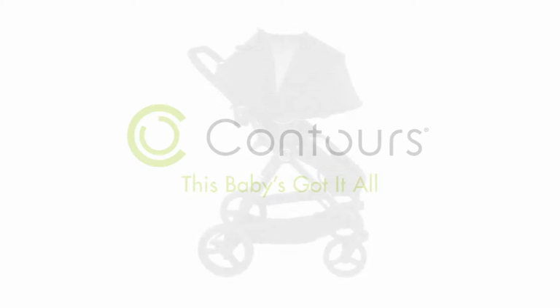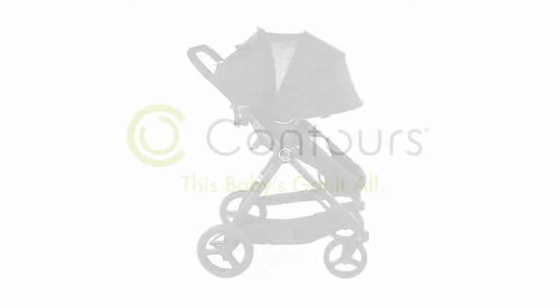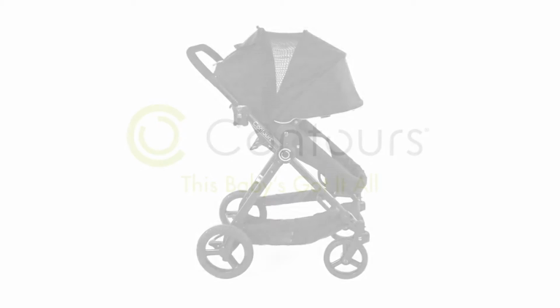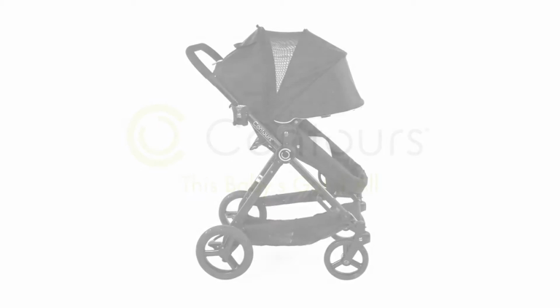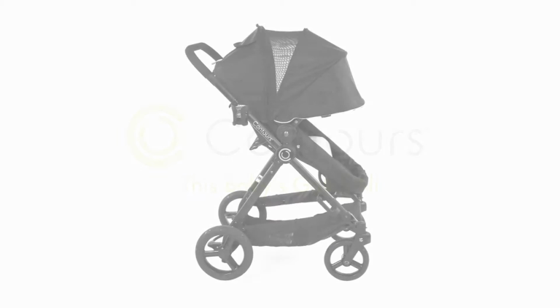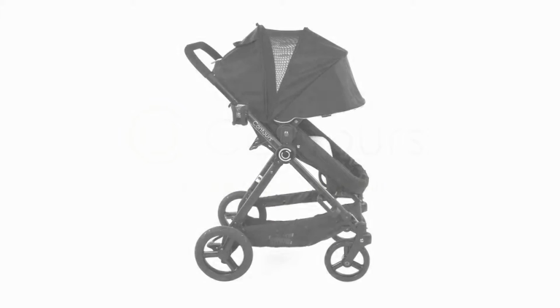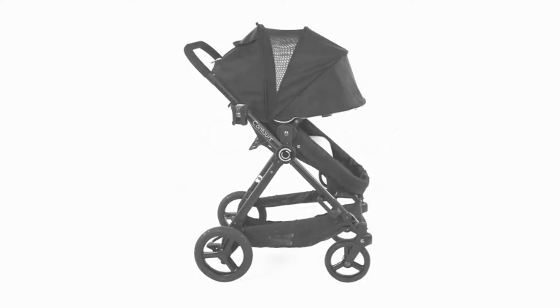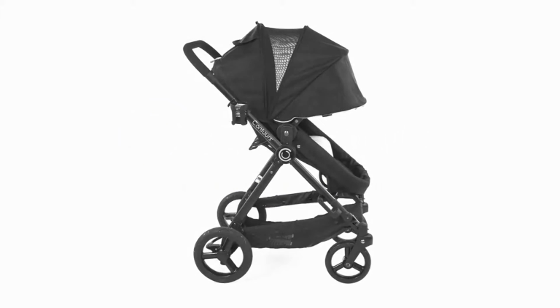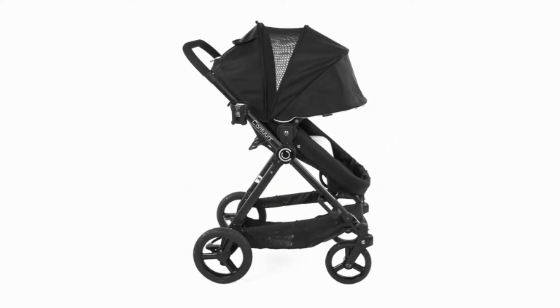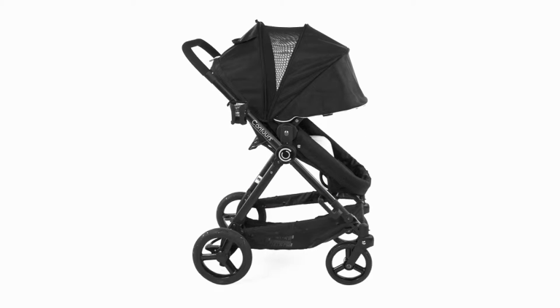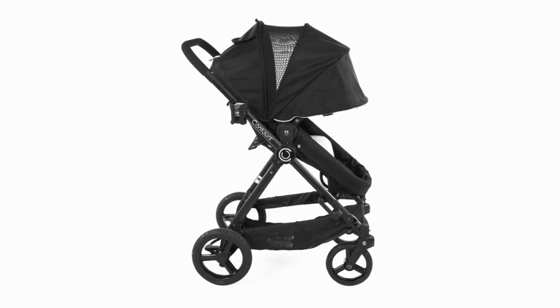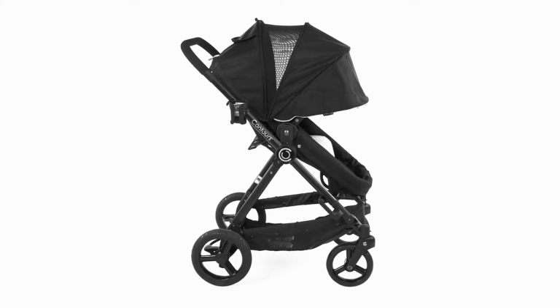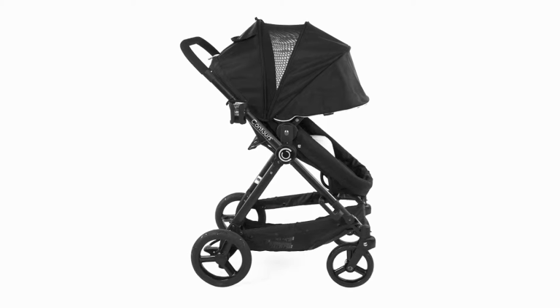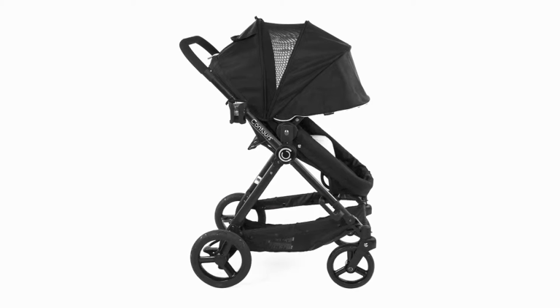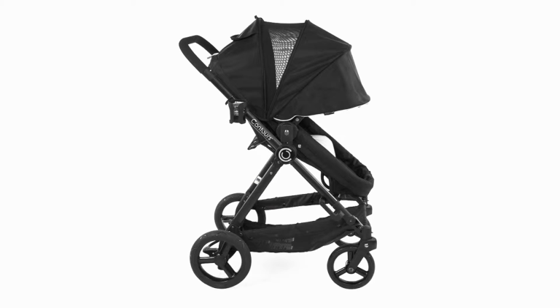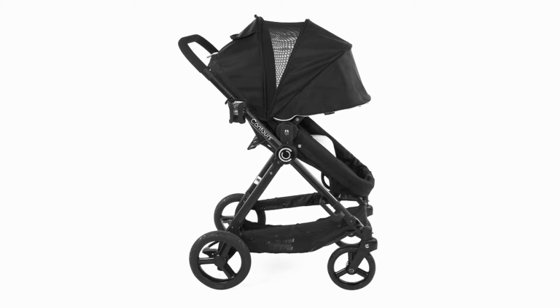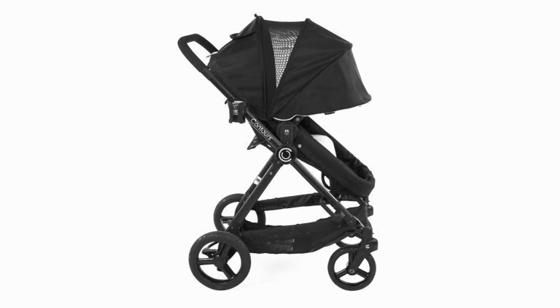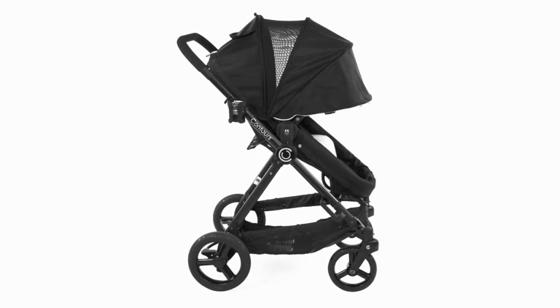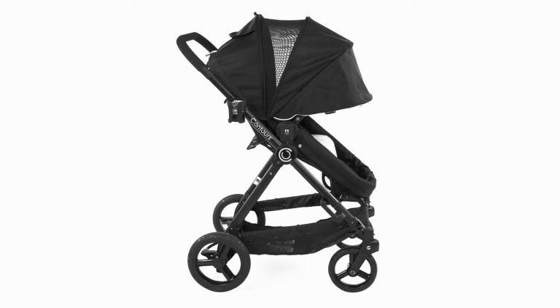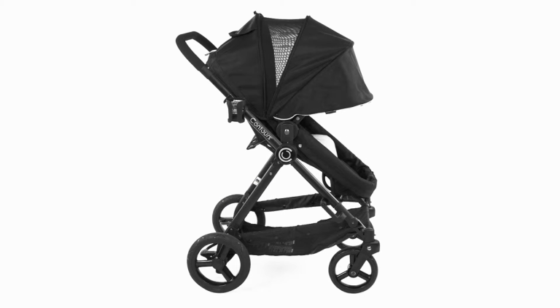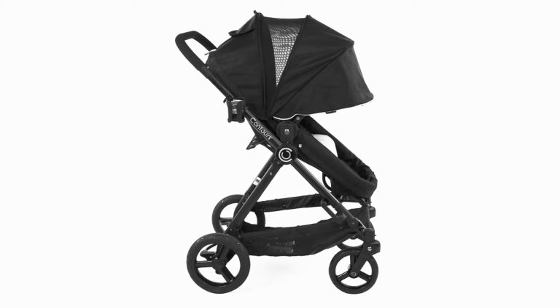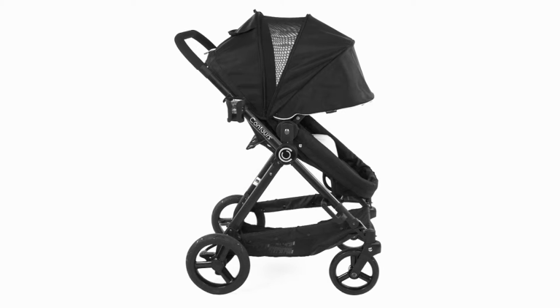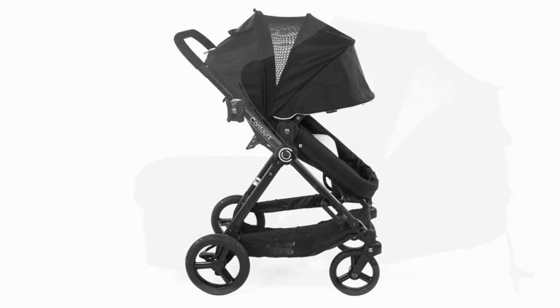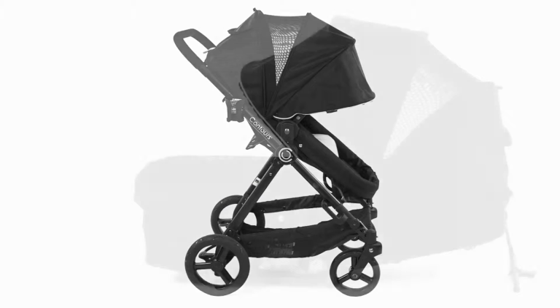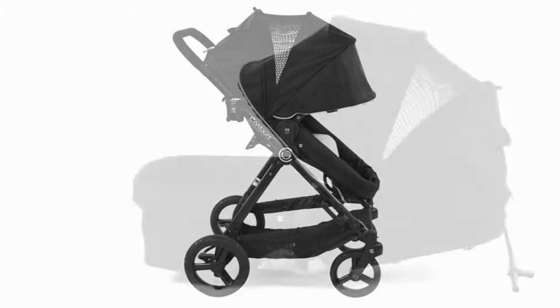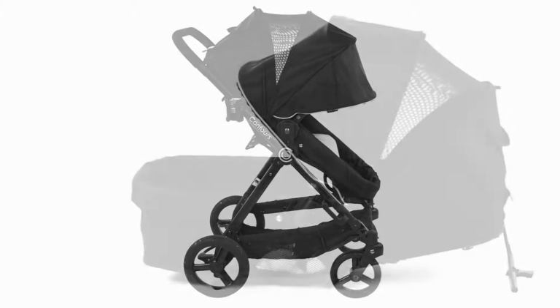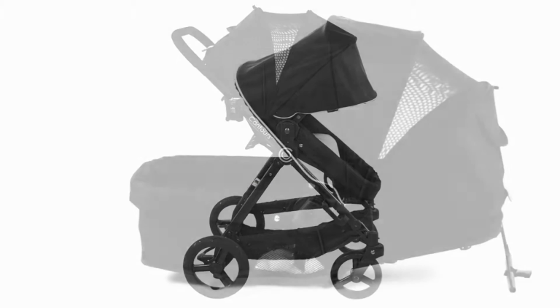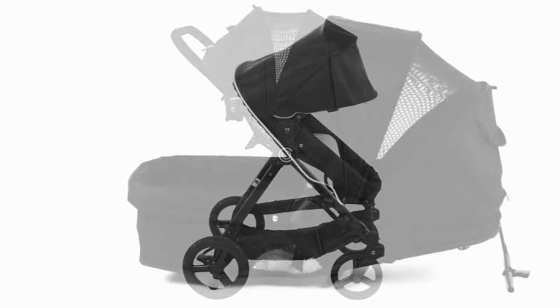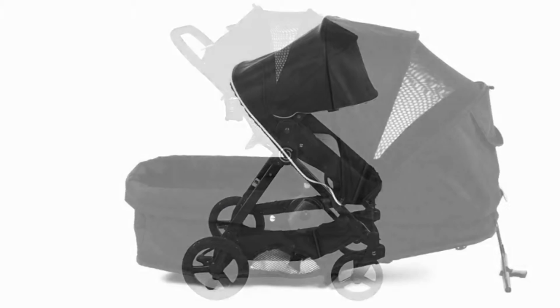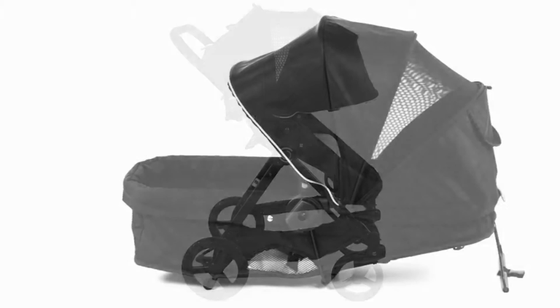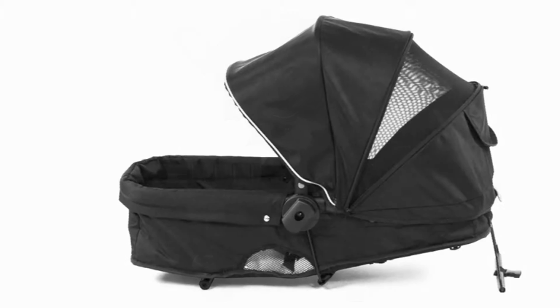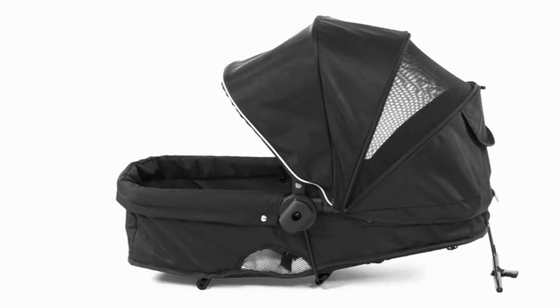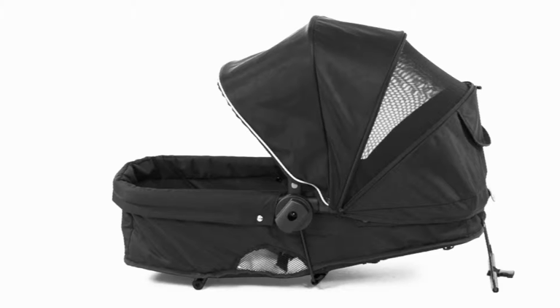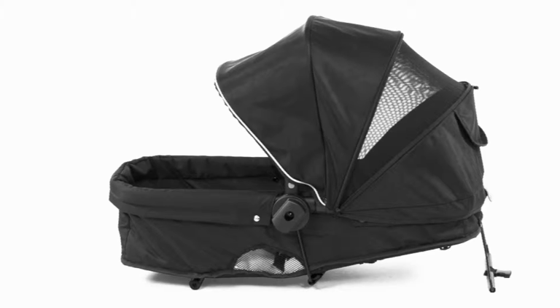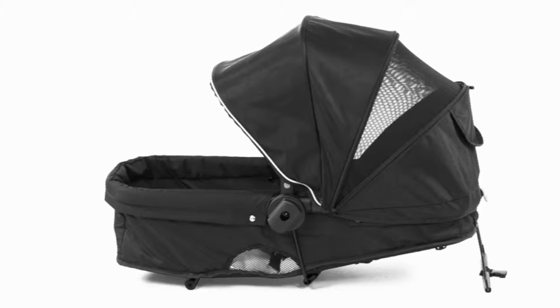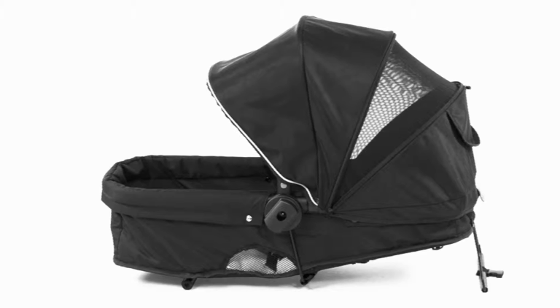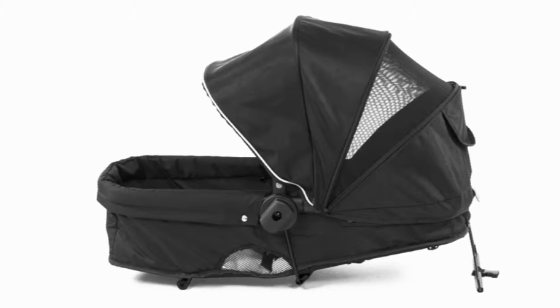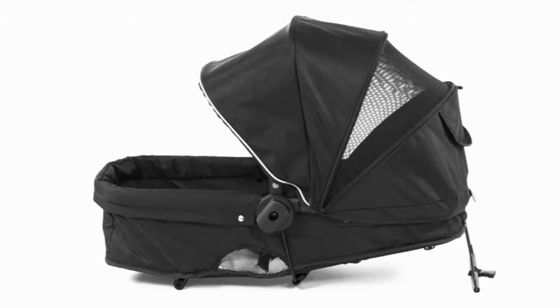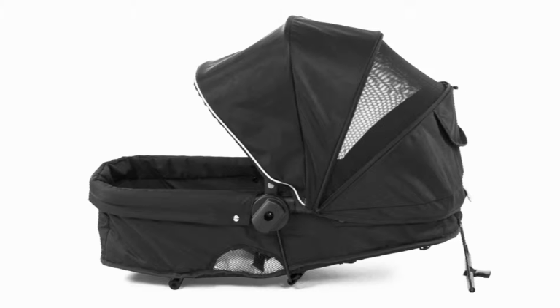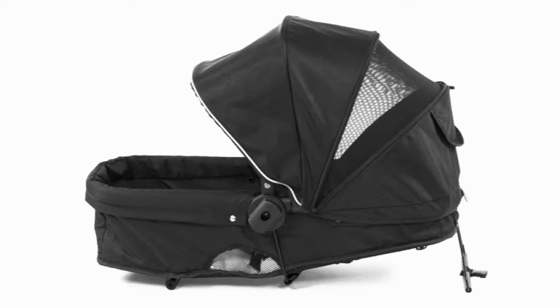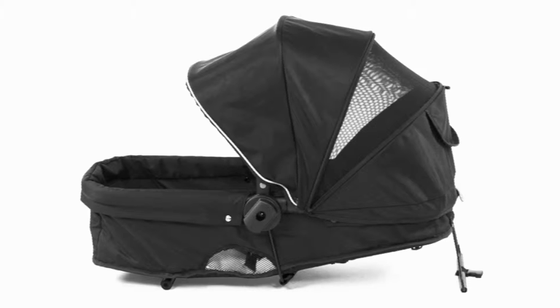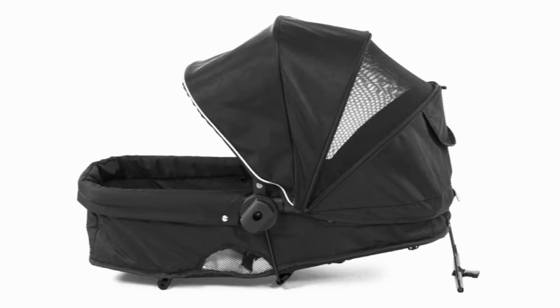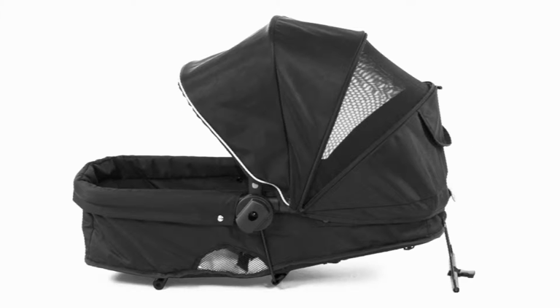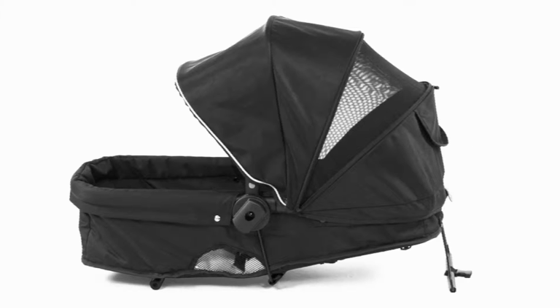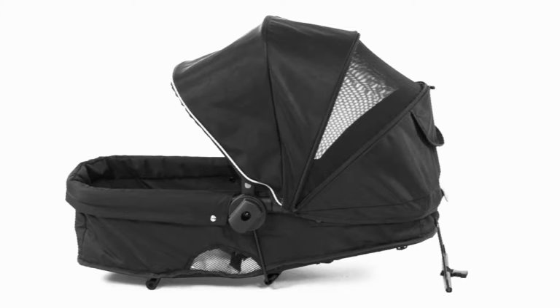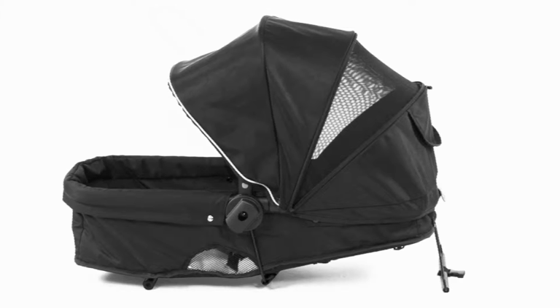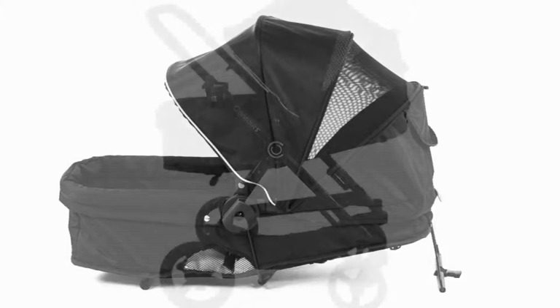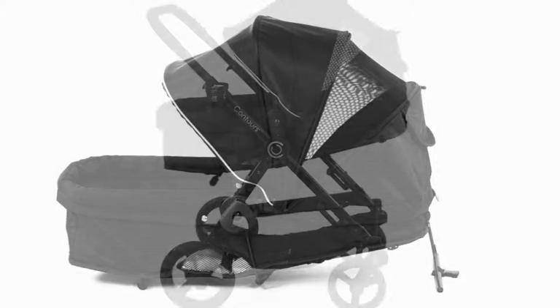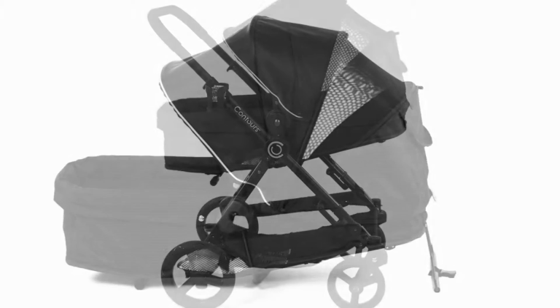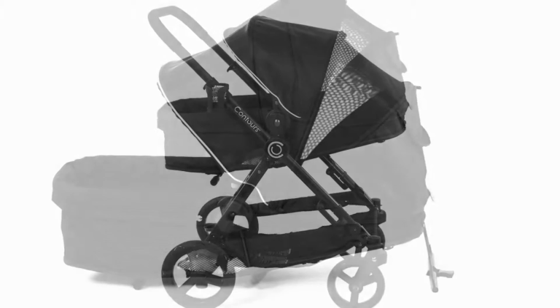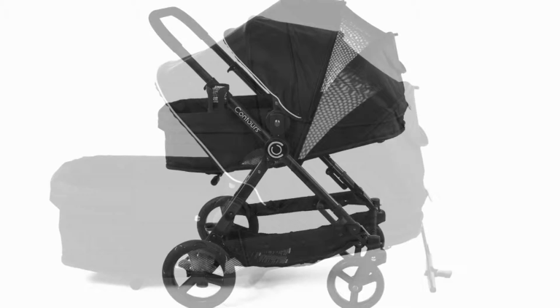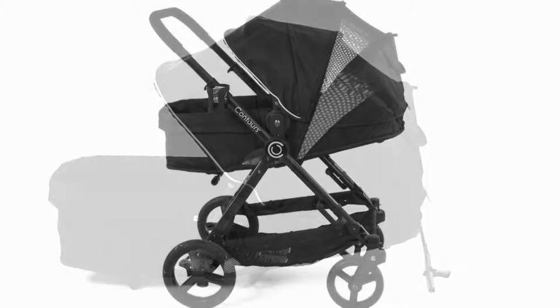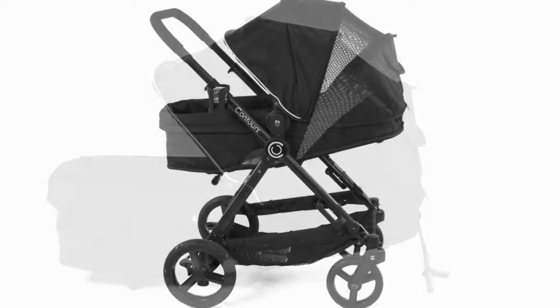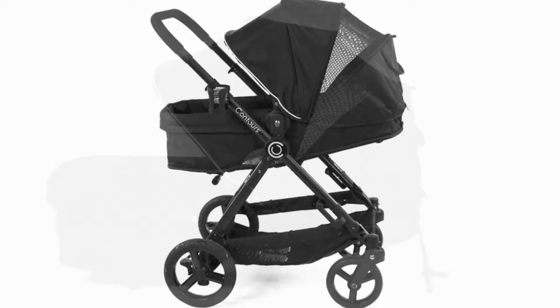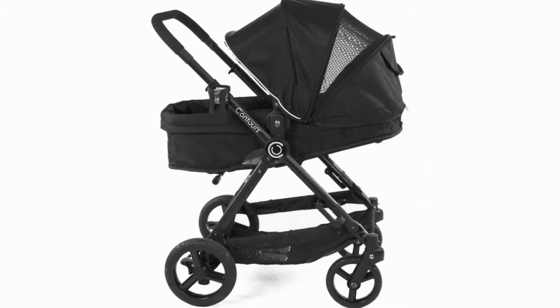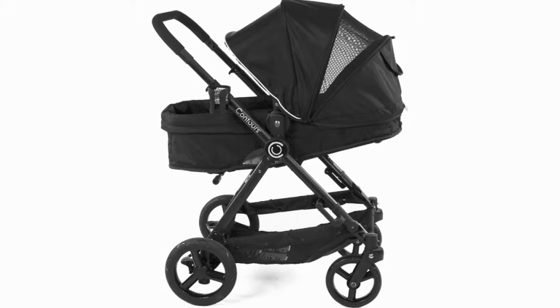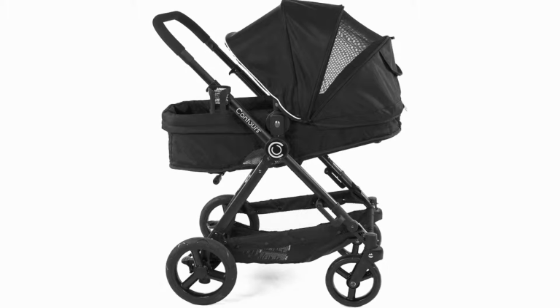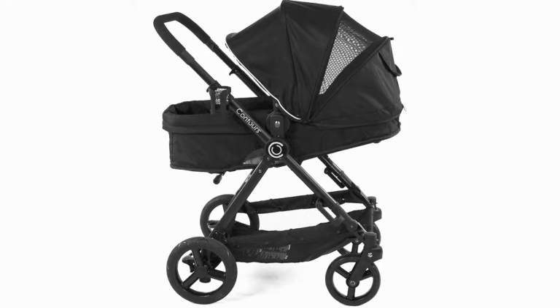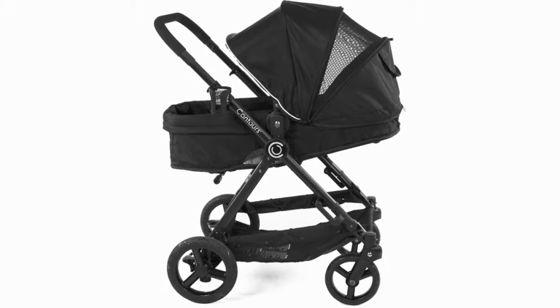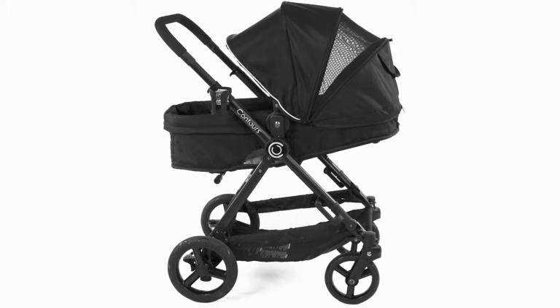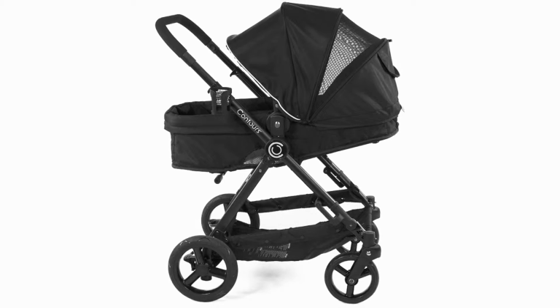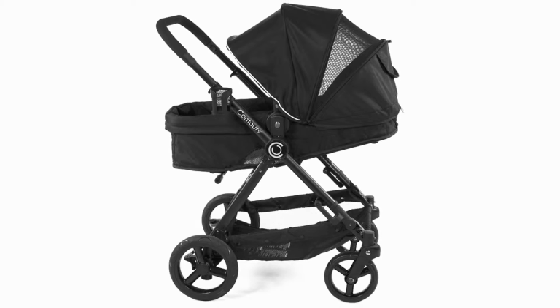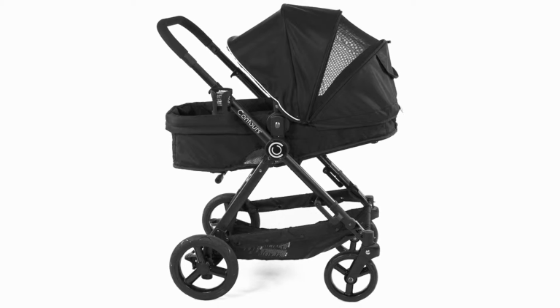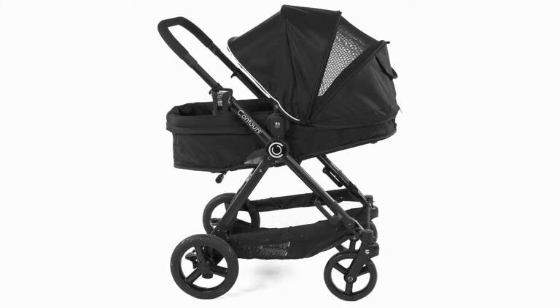Thank you for purchasing your 2015 Contours Bliss 4-in-1 baby stroller. Today we are going to show you how to use your stroller.